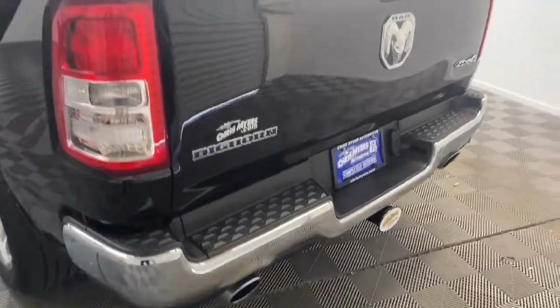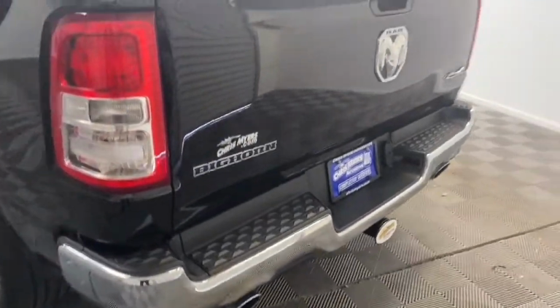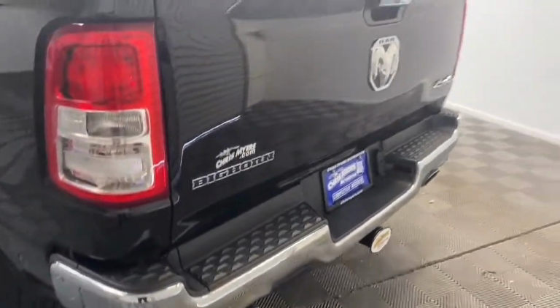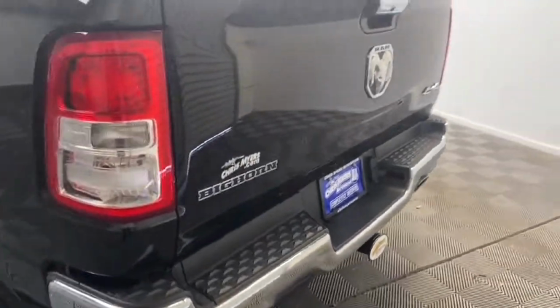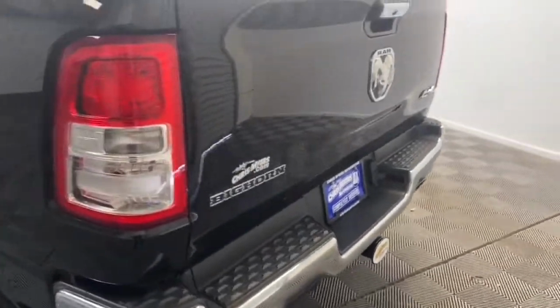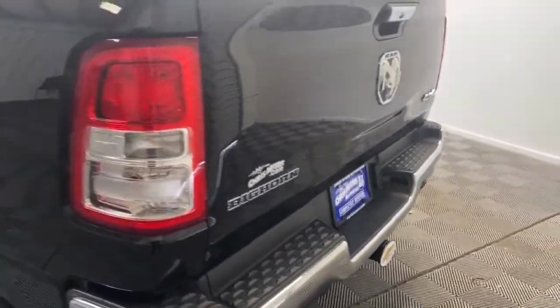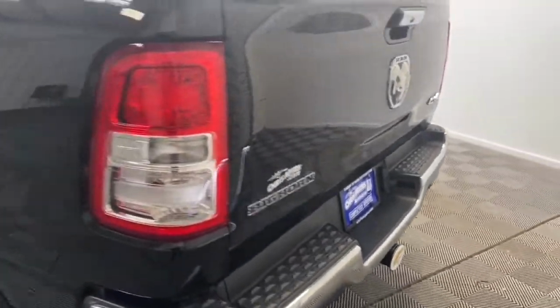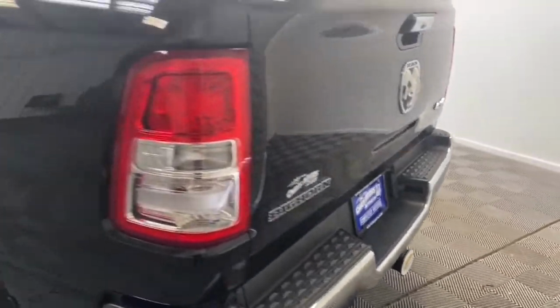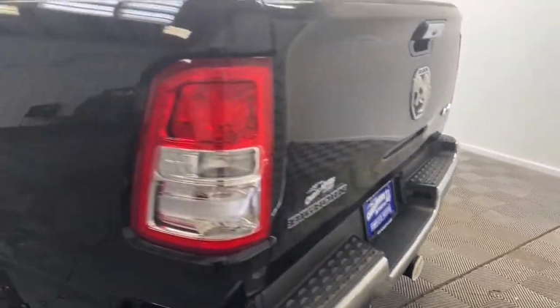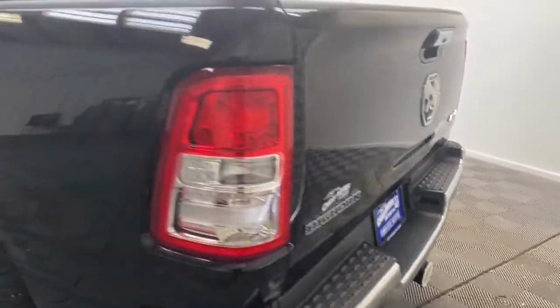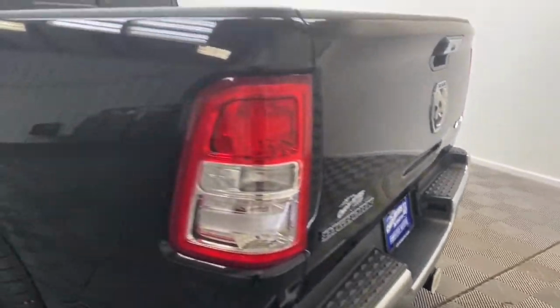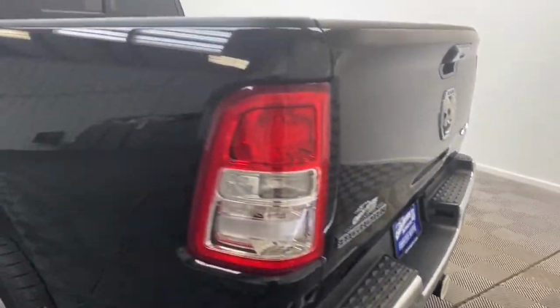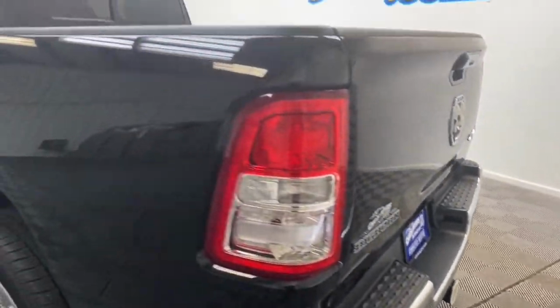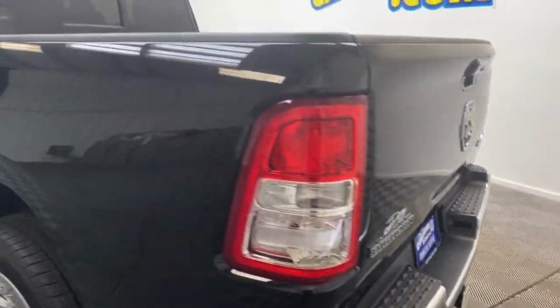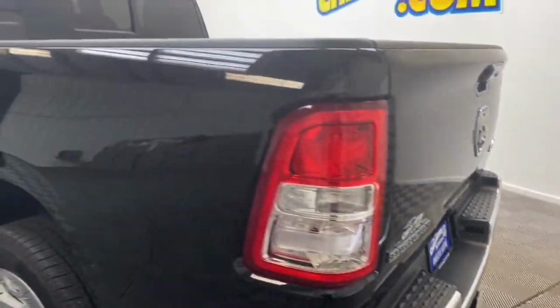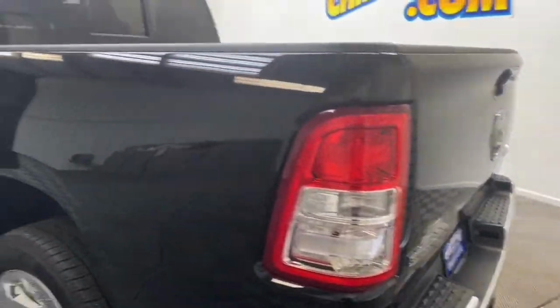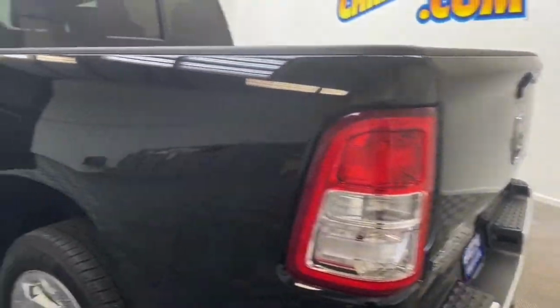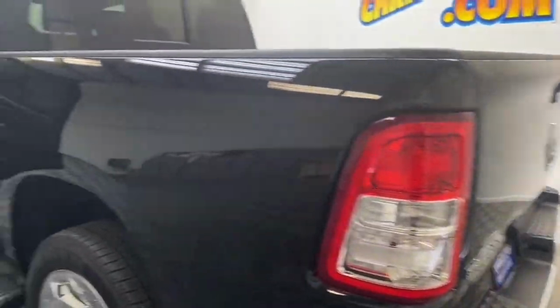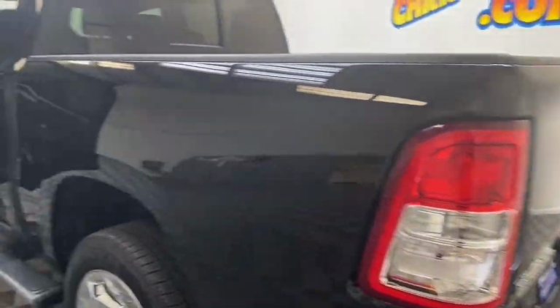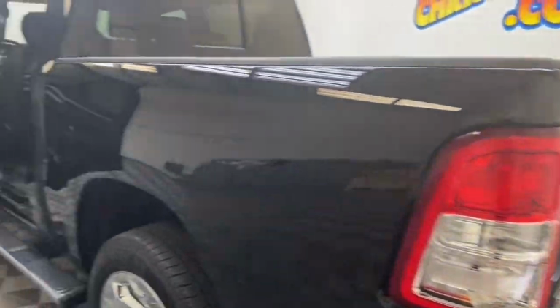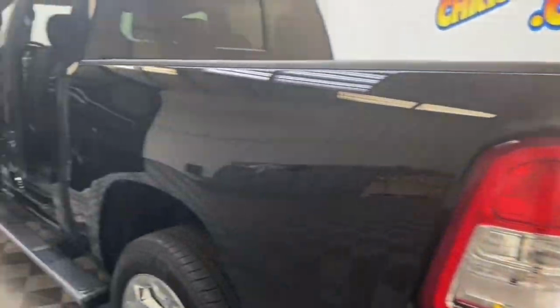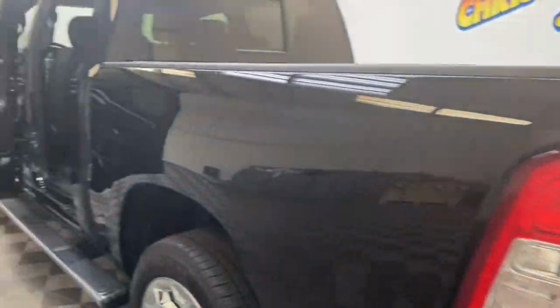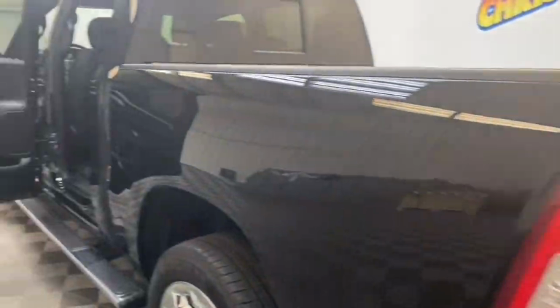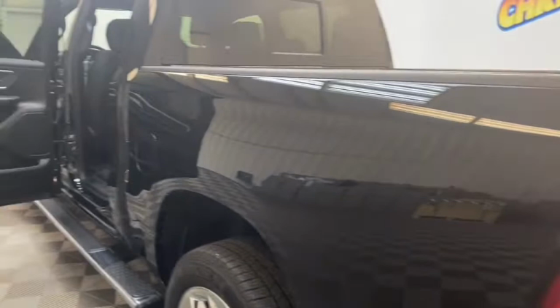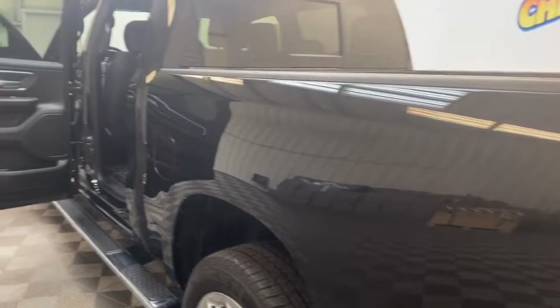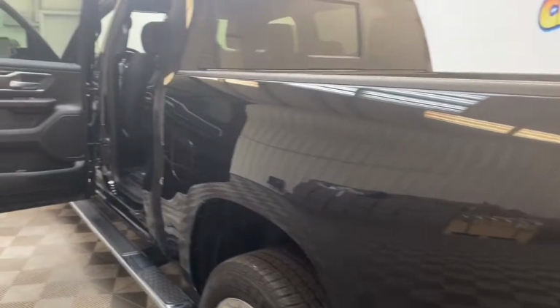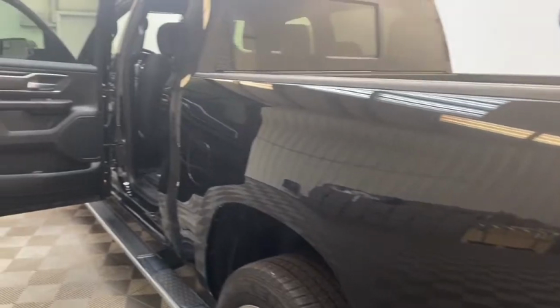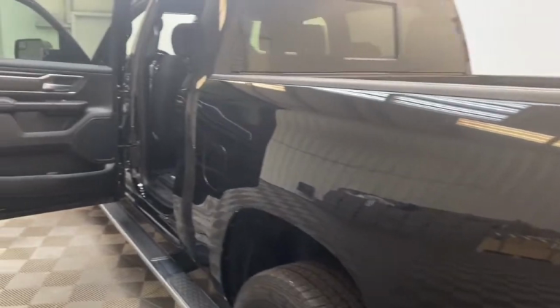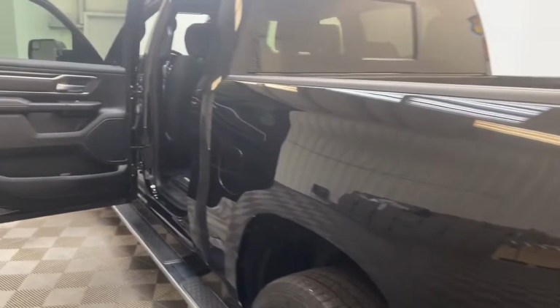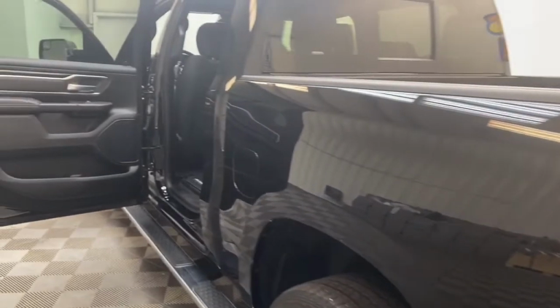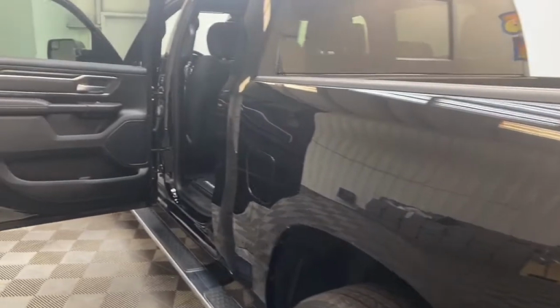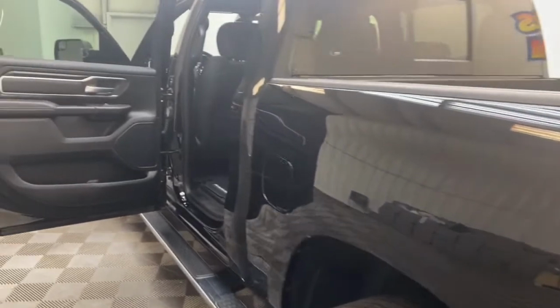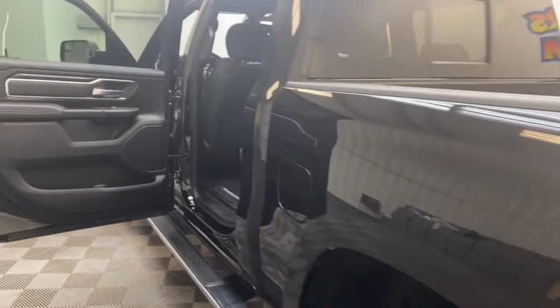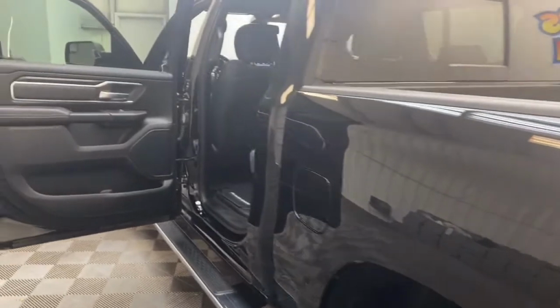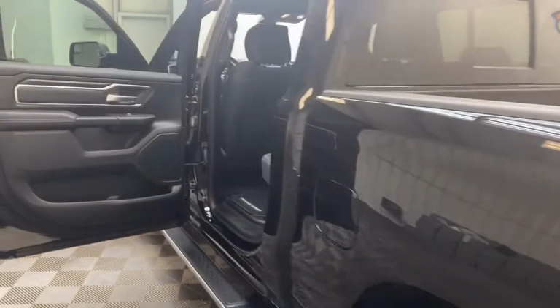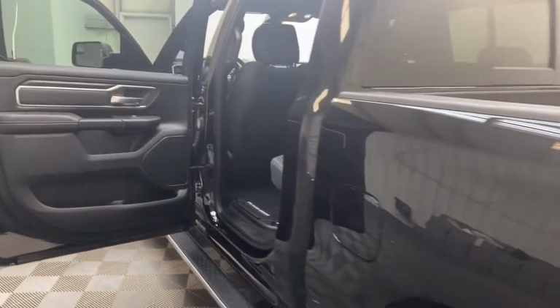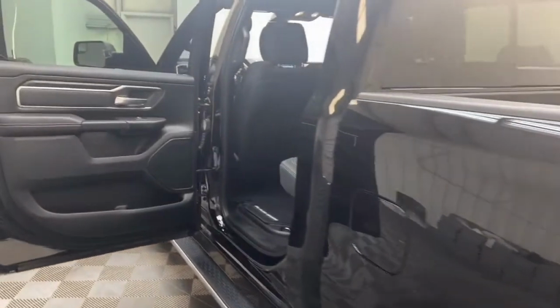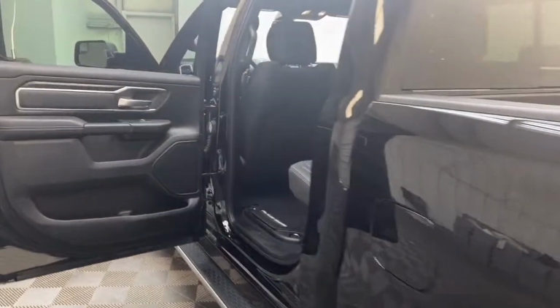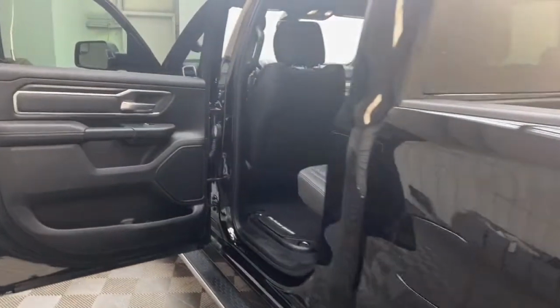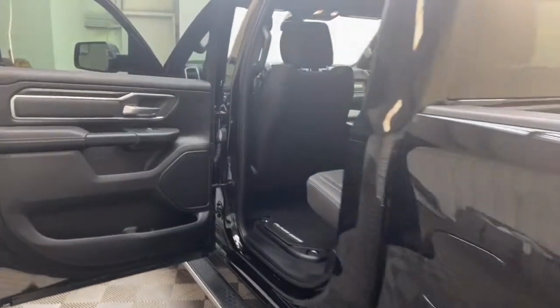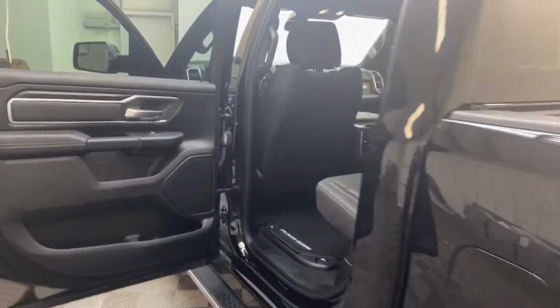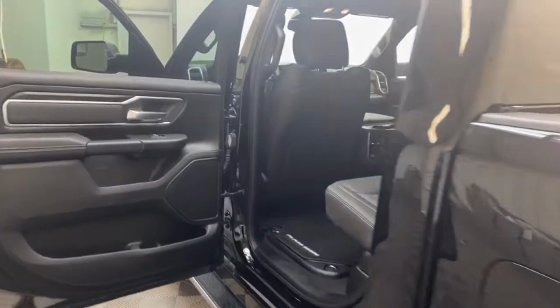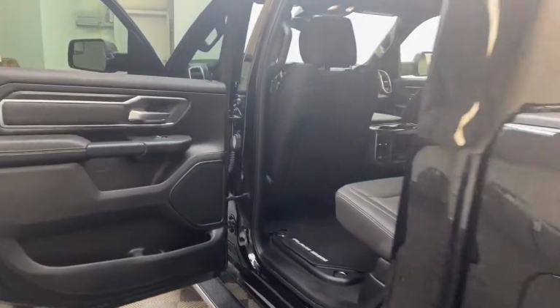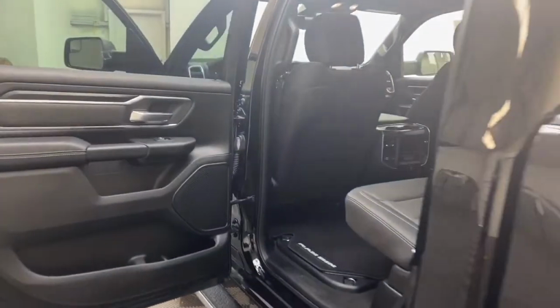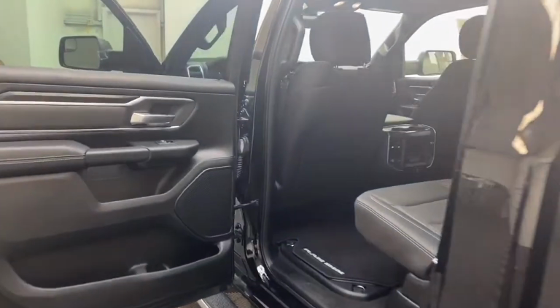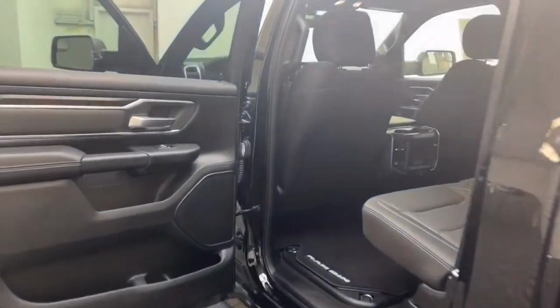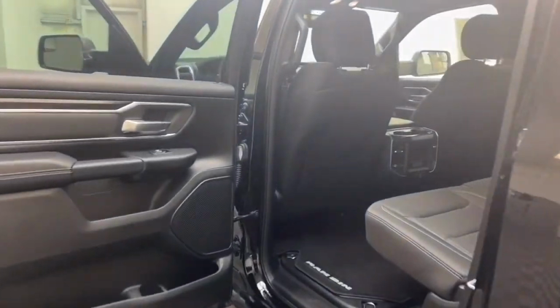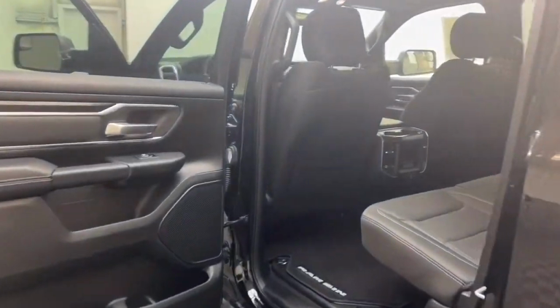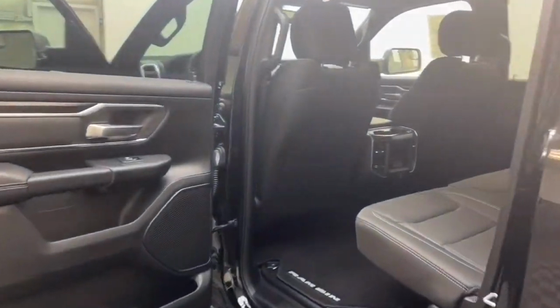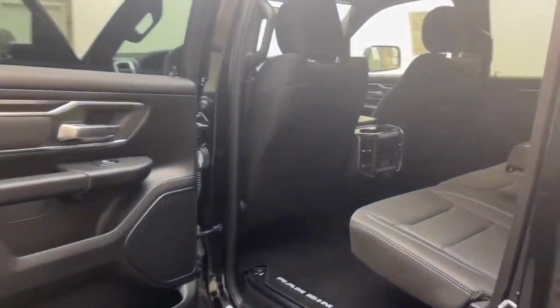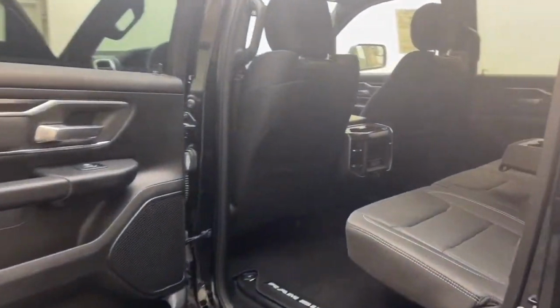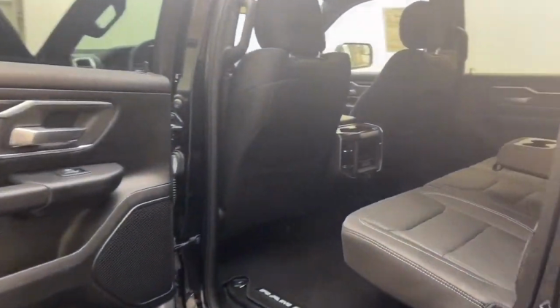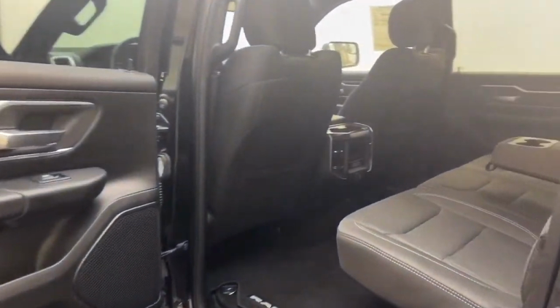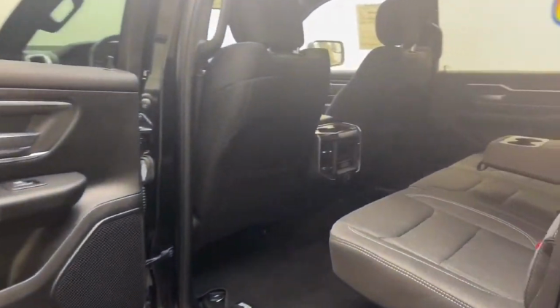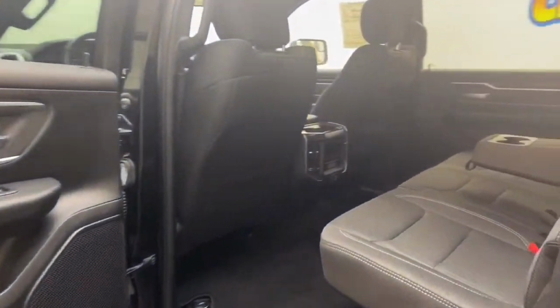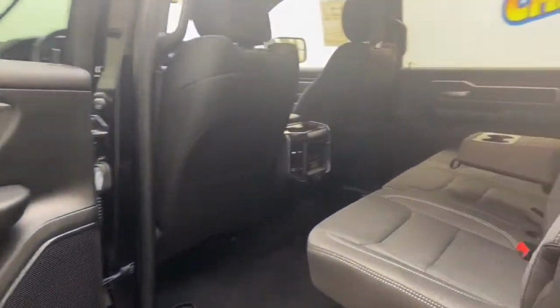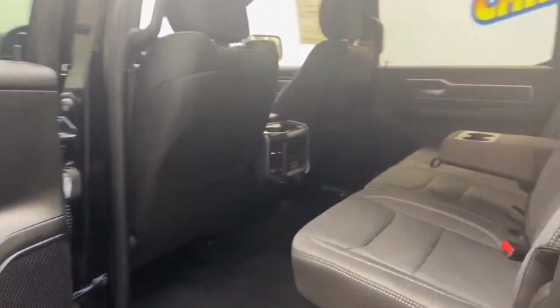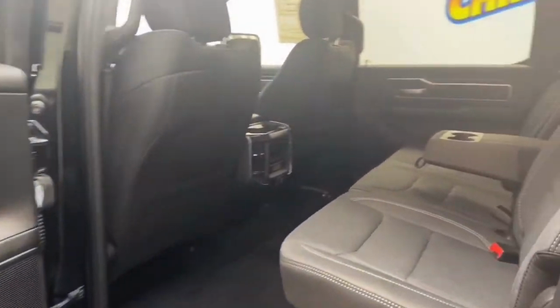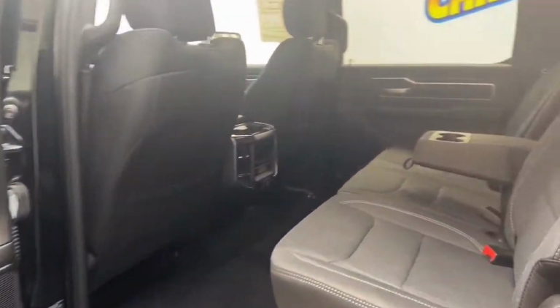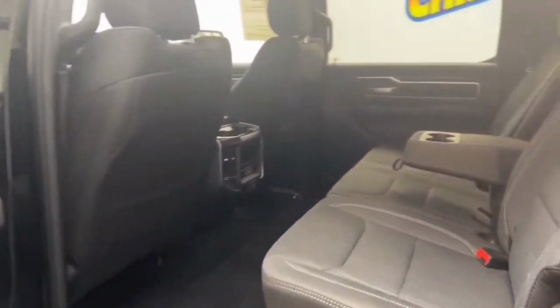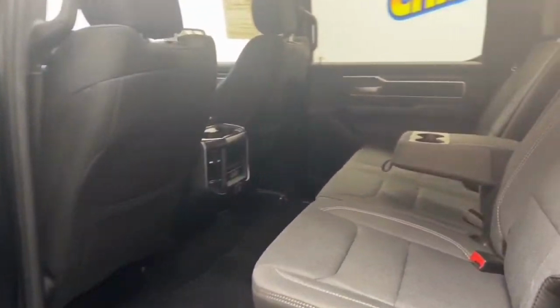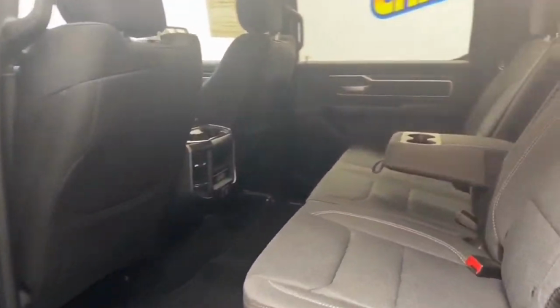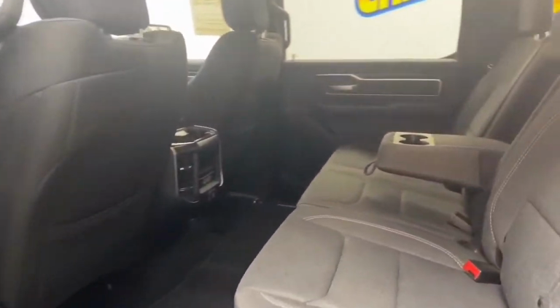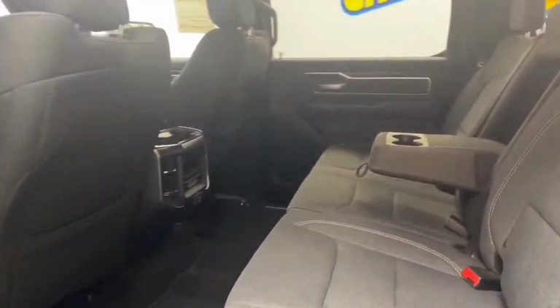On the exterior, we have power and heated door mirrors, halogen quad headlamps, and a bed liner.